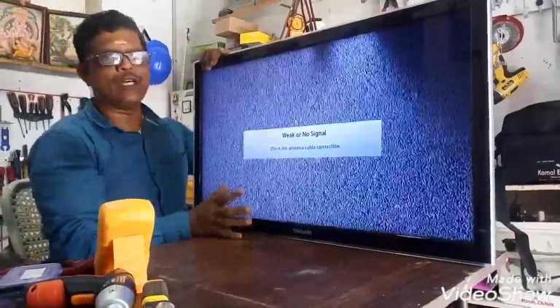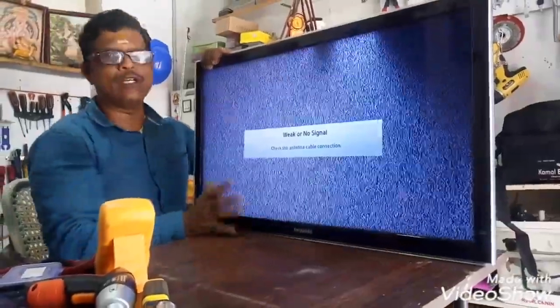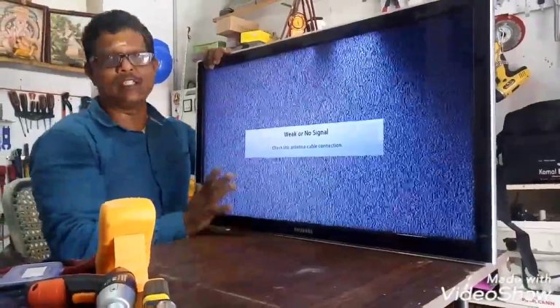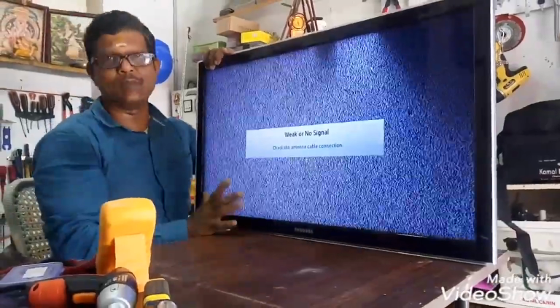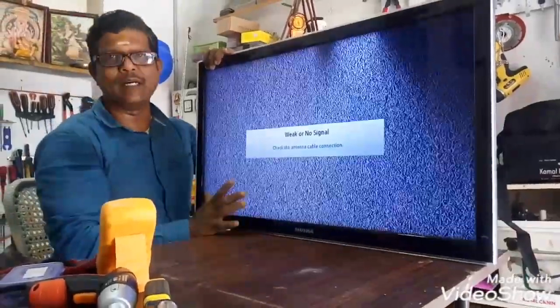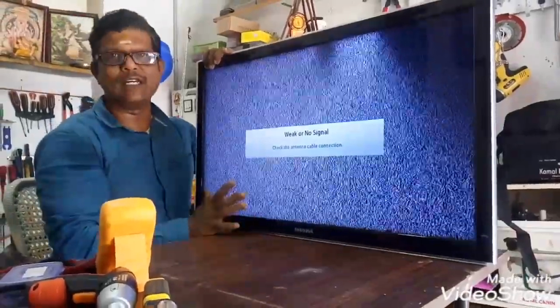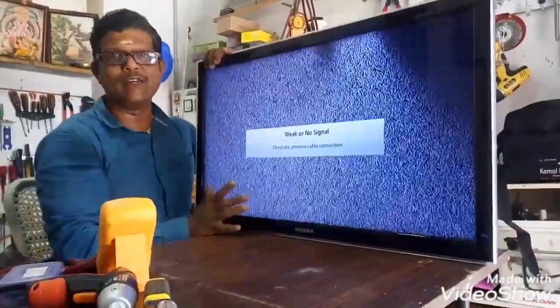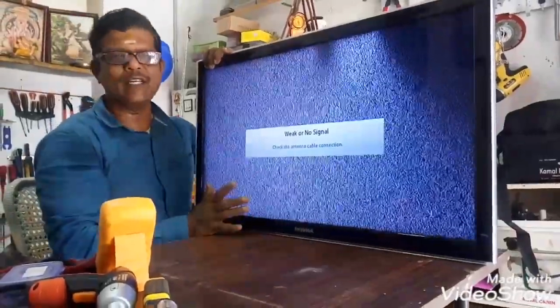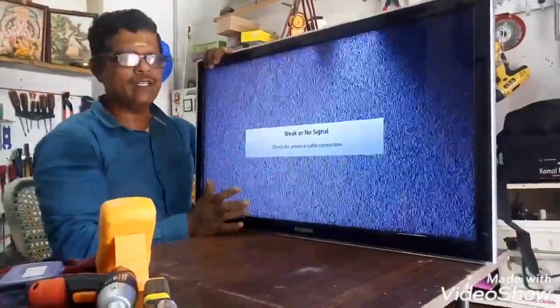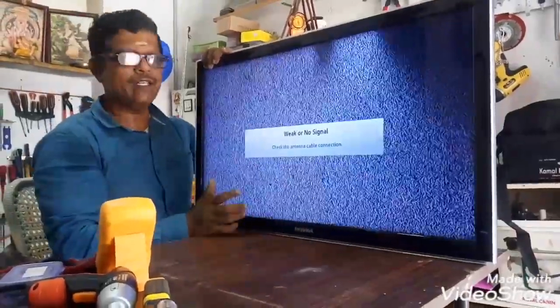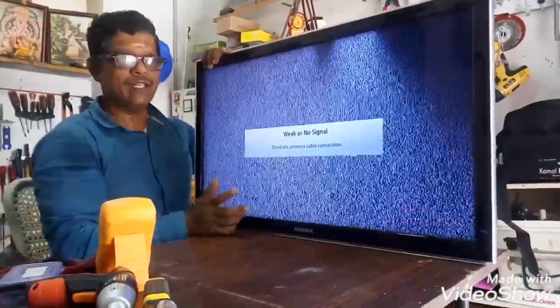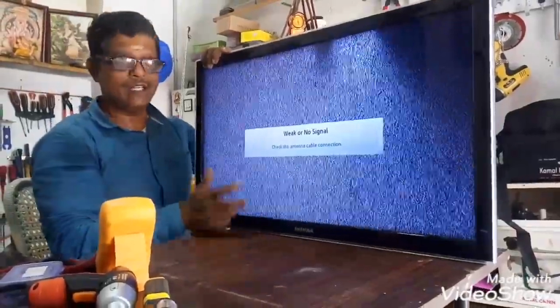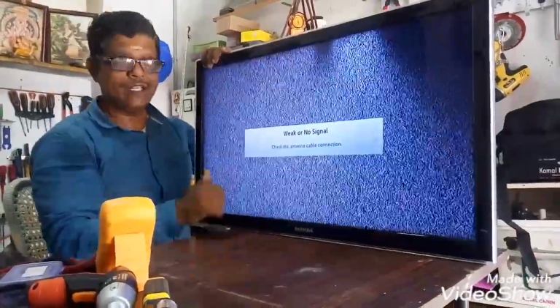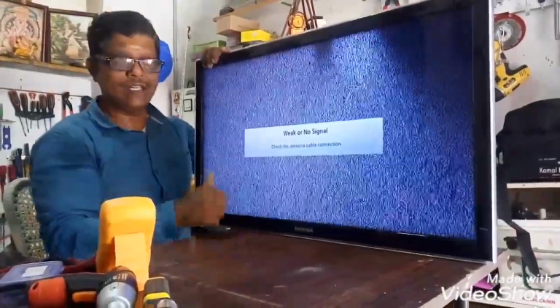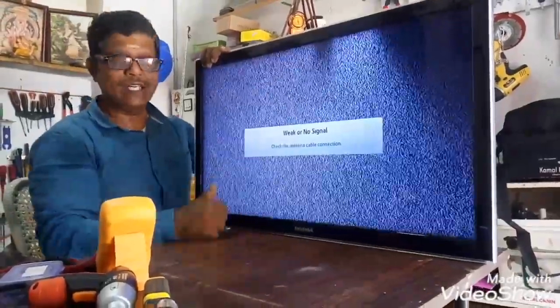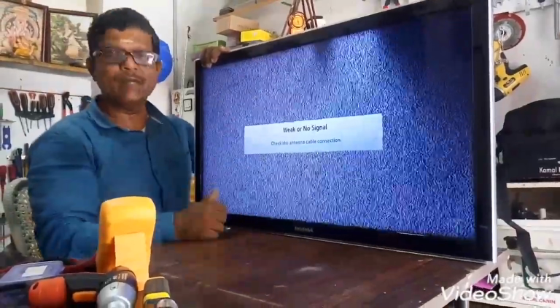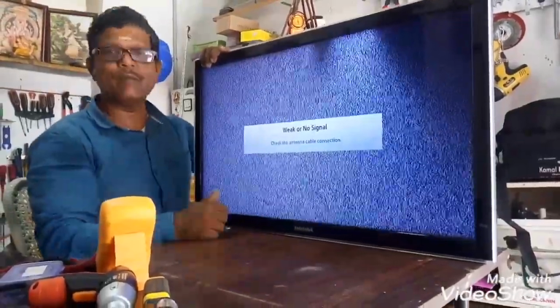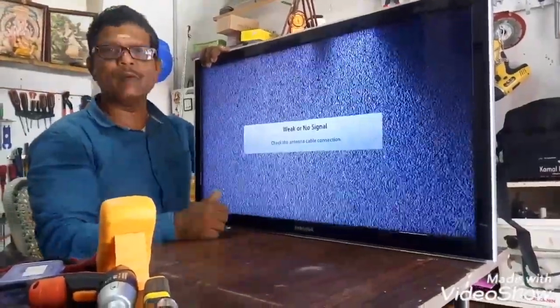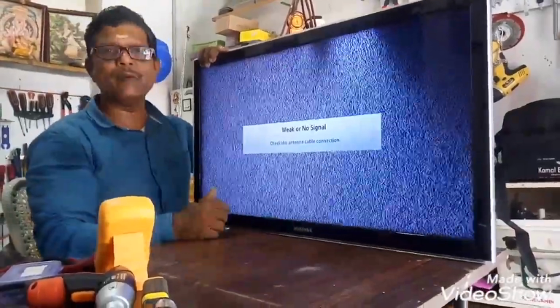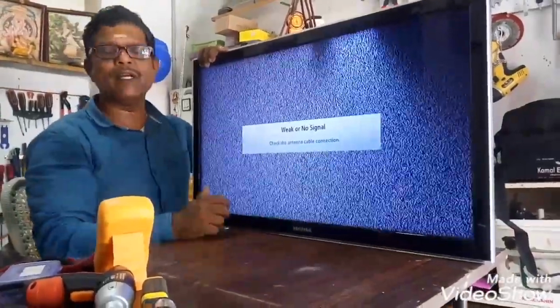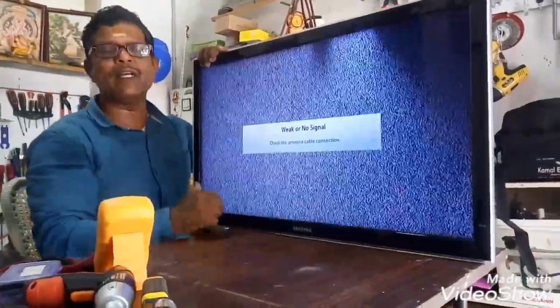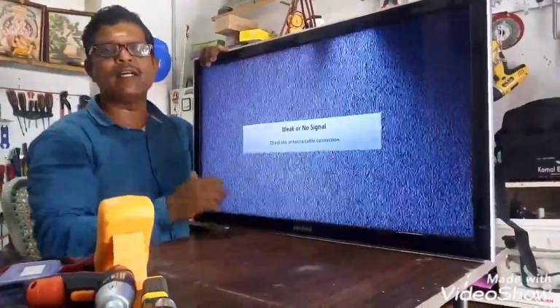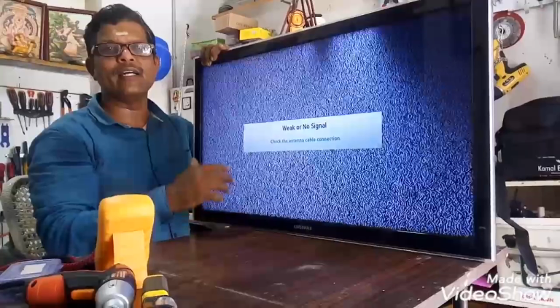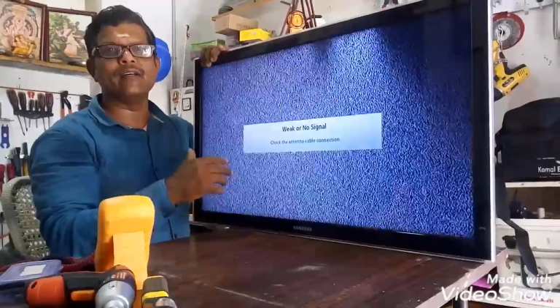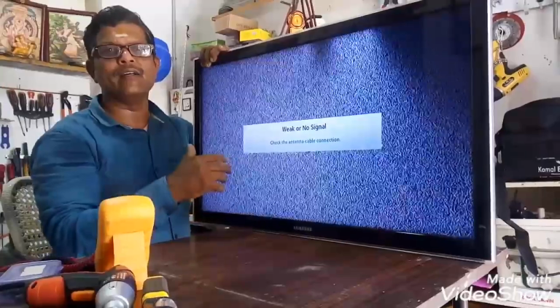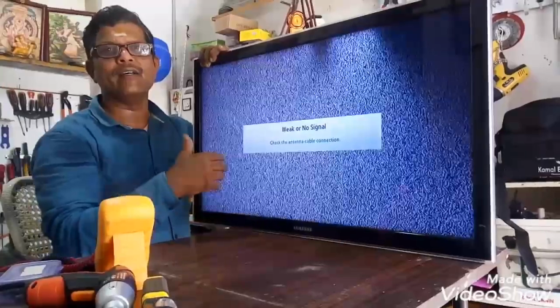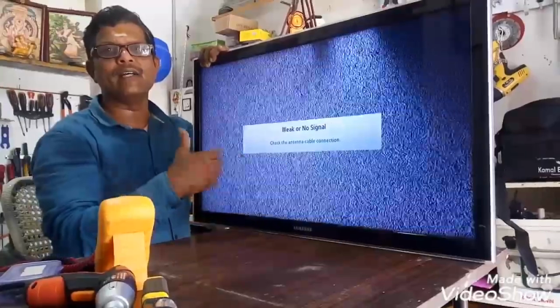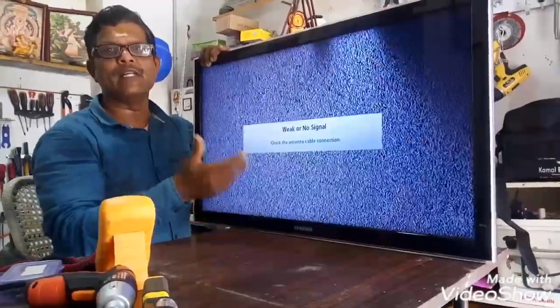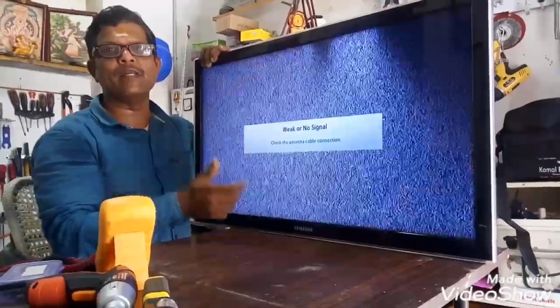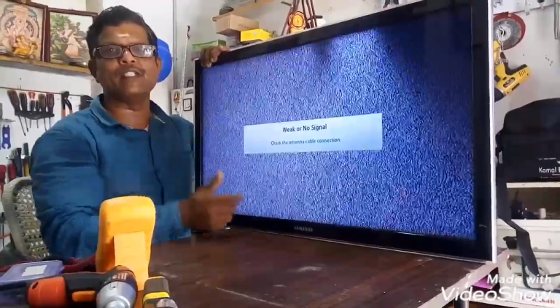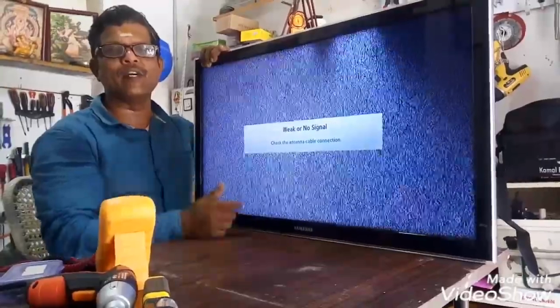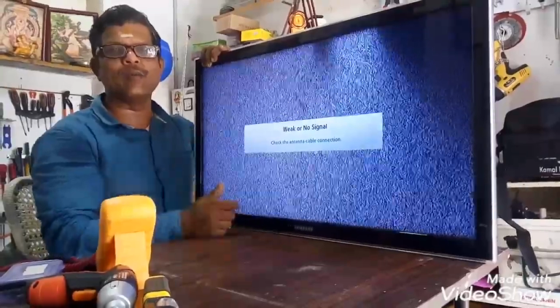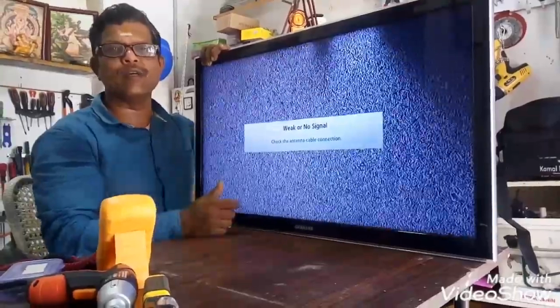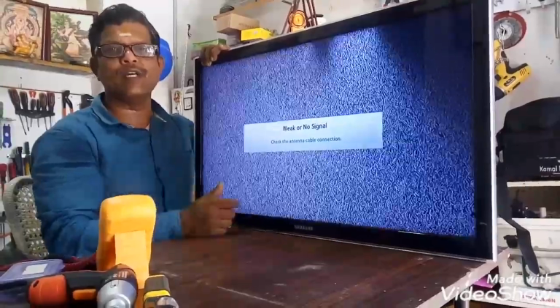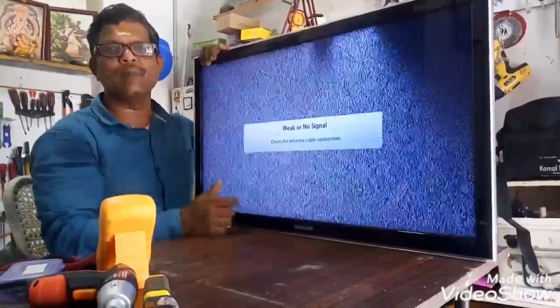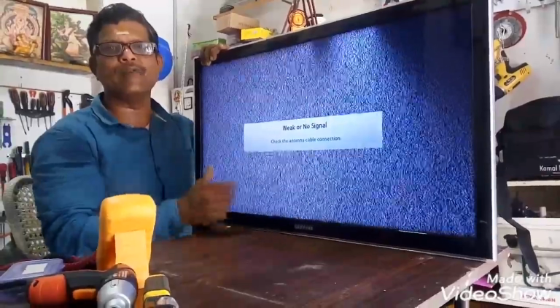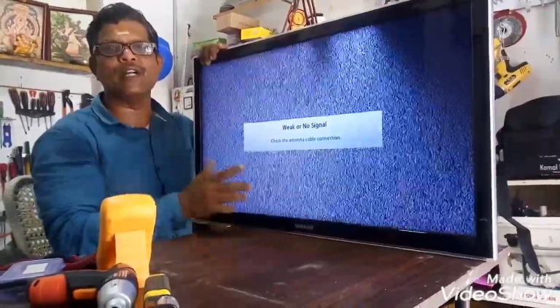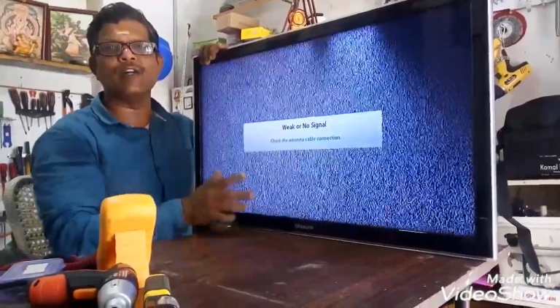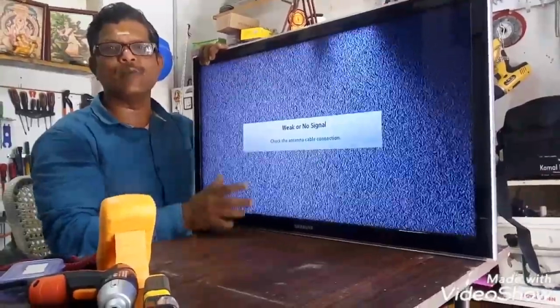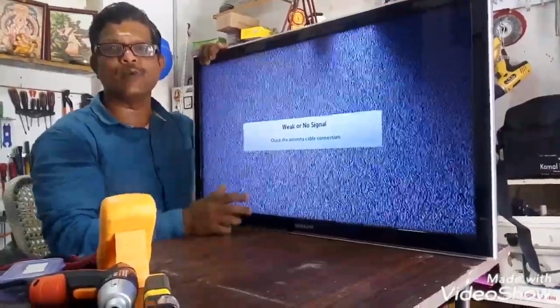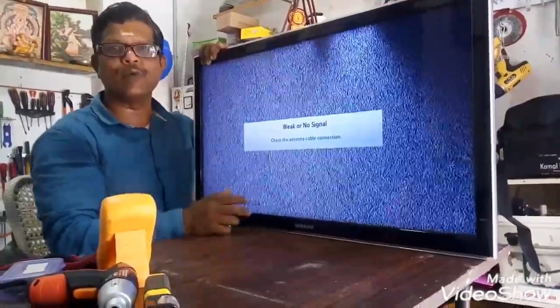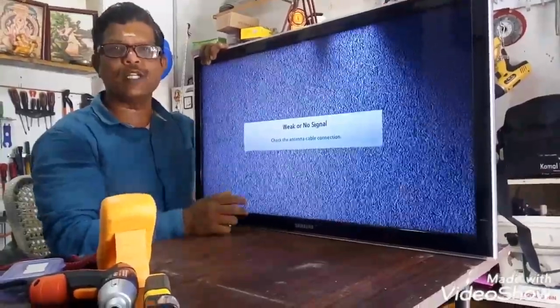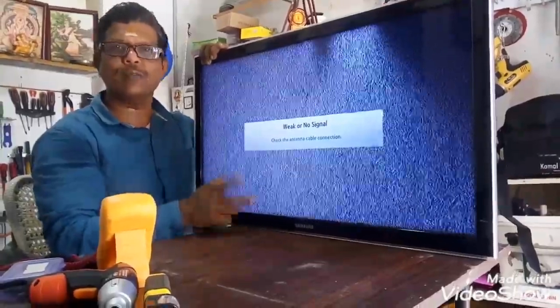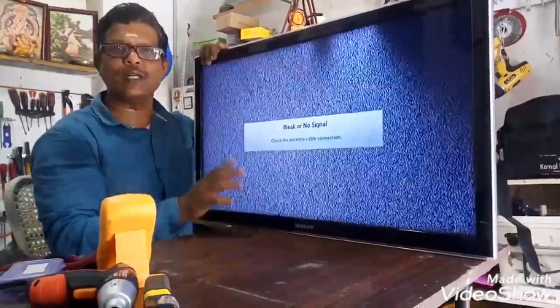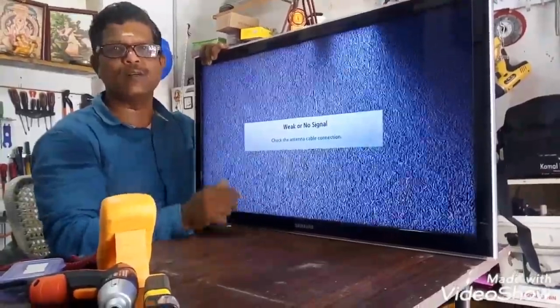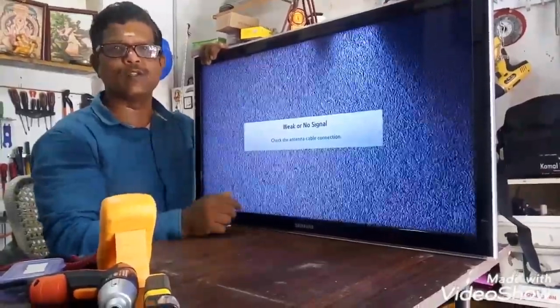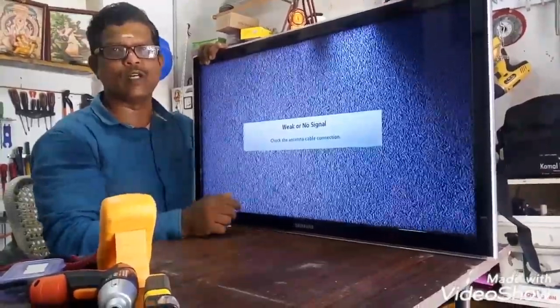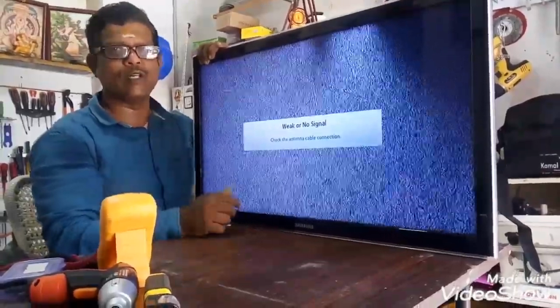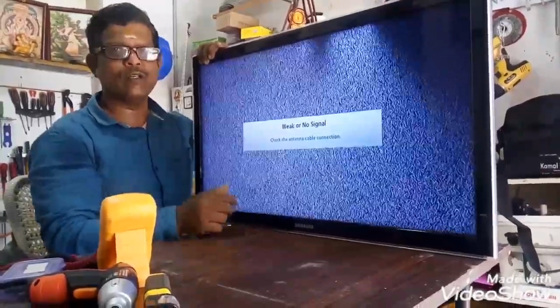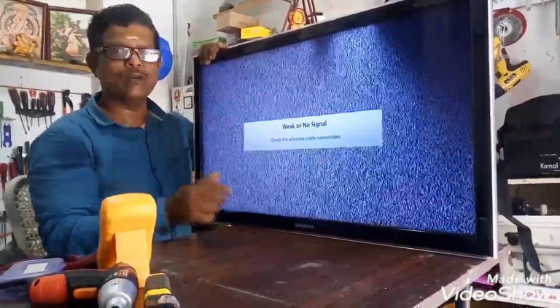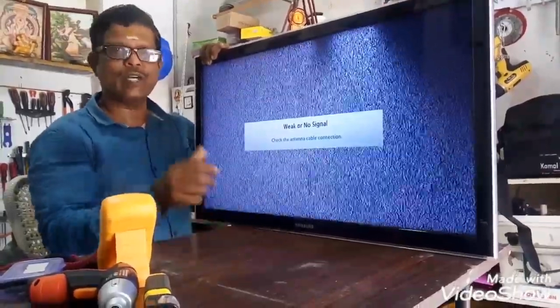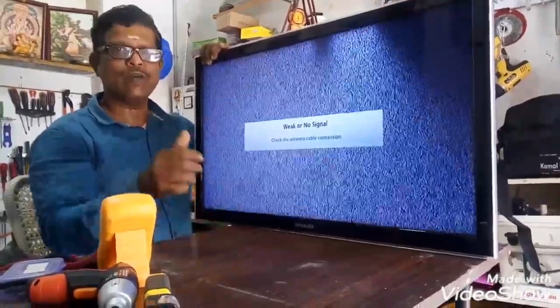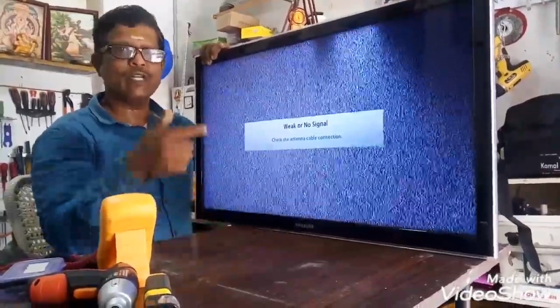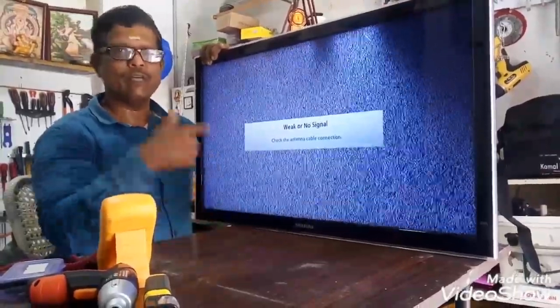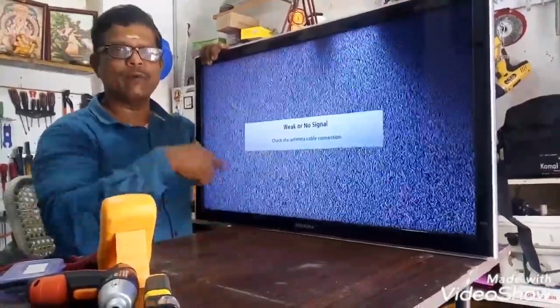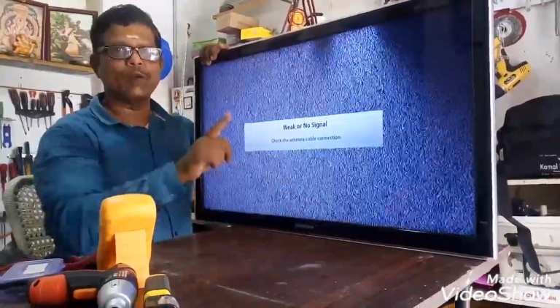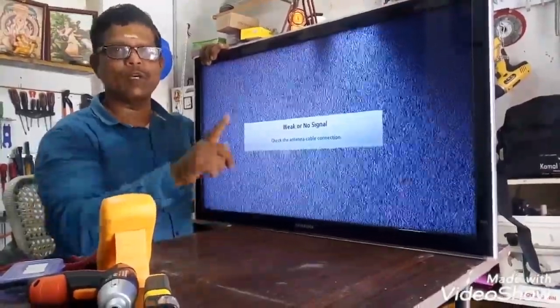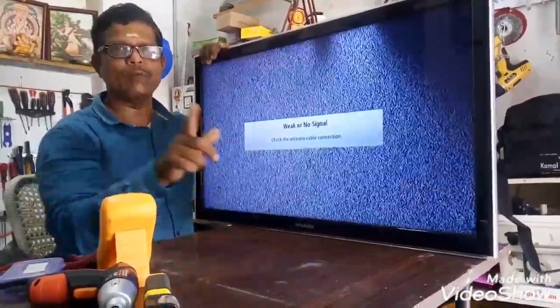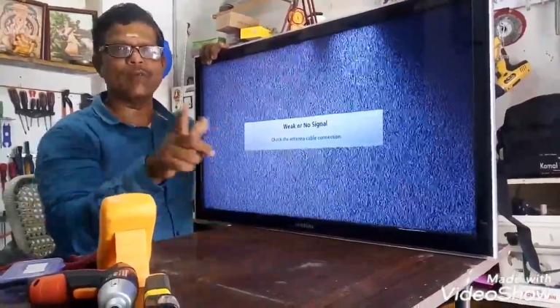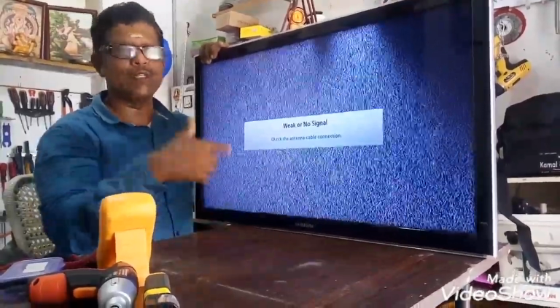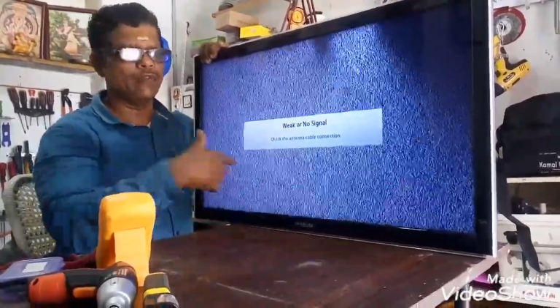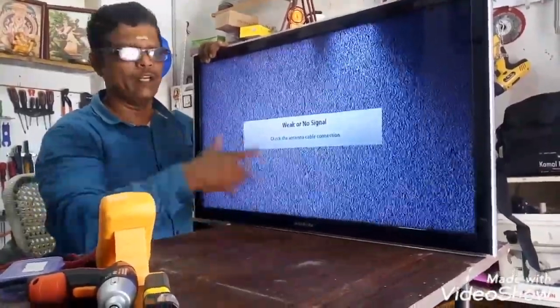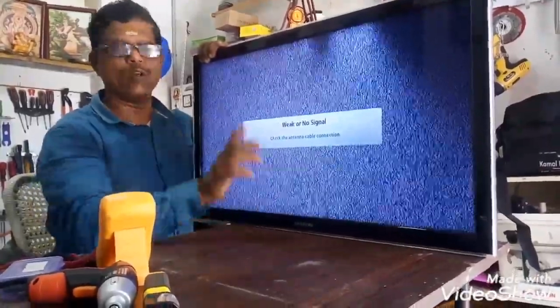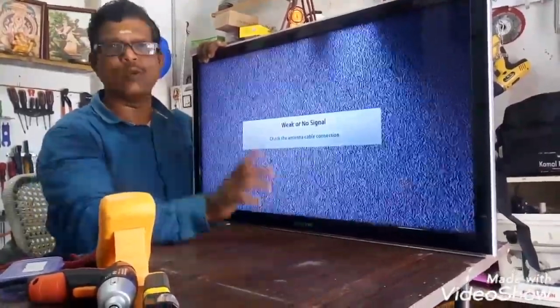The smart TV has a problem. The problem is the sound is a distraction. How do we solve it? Let's talk about the video.